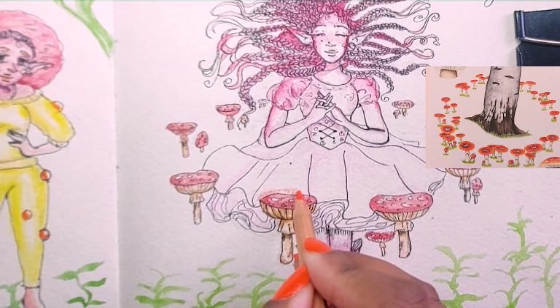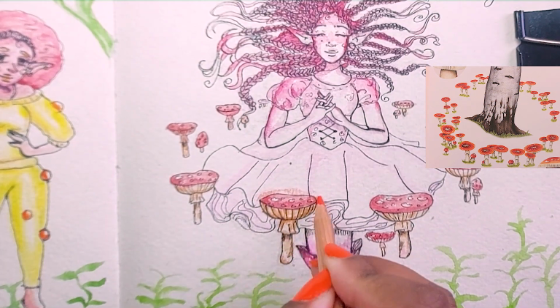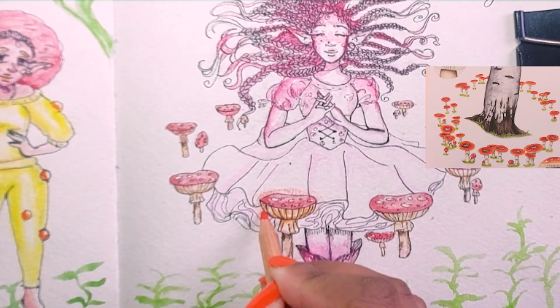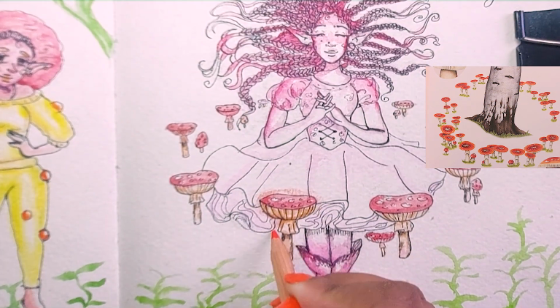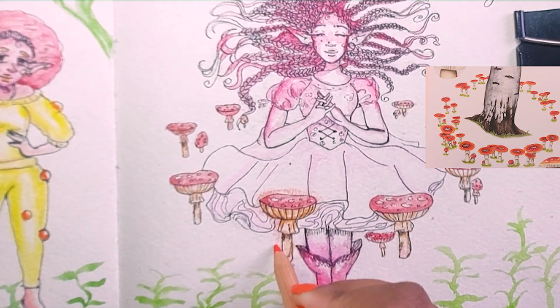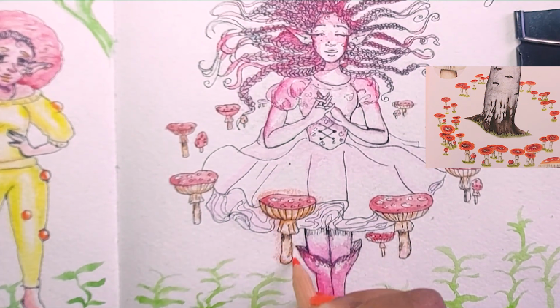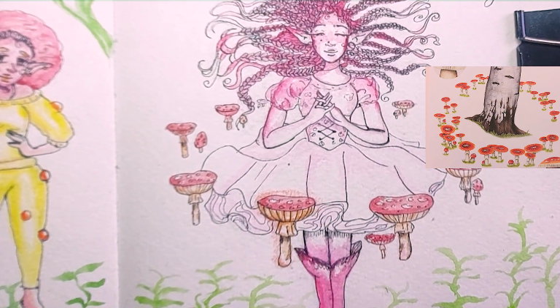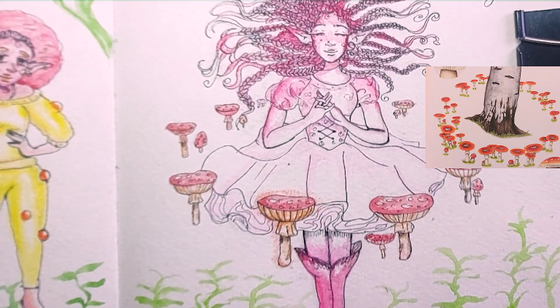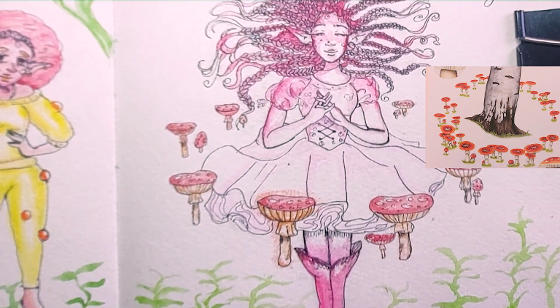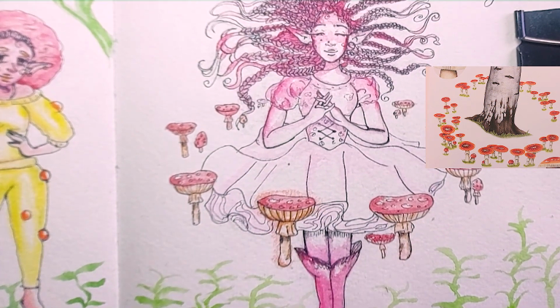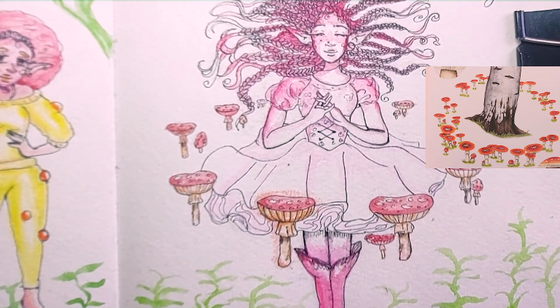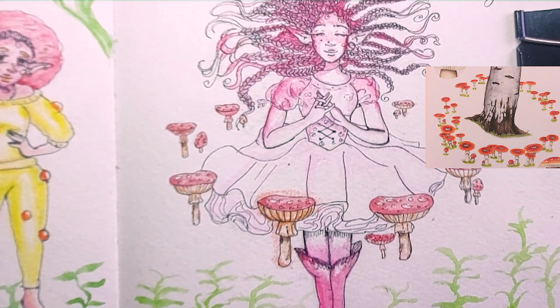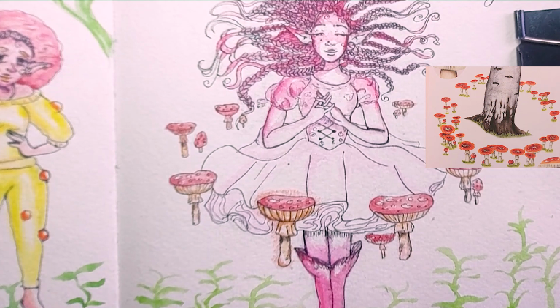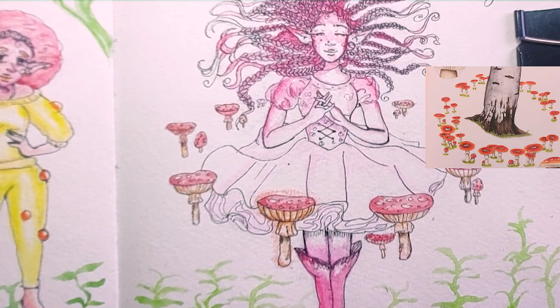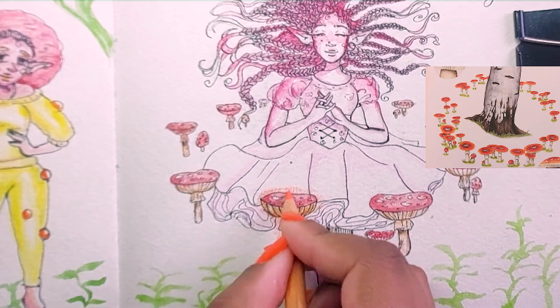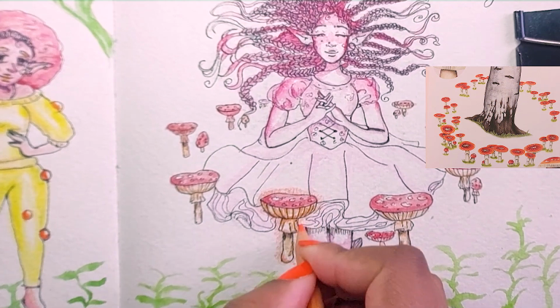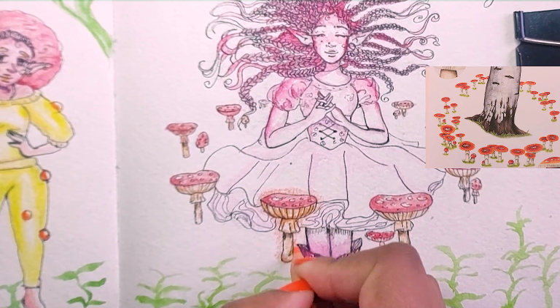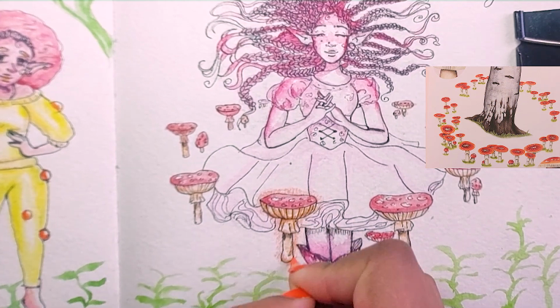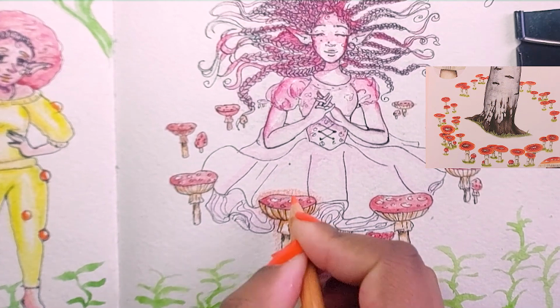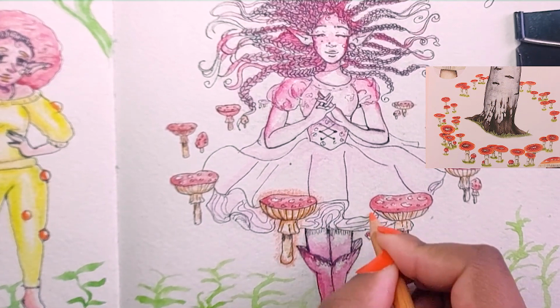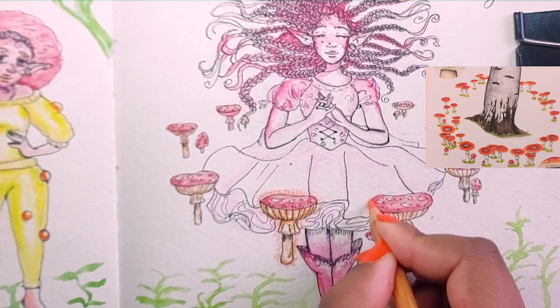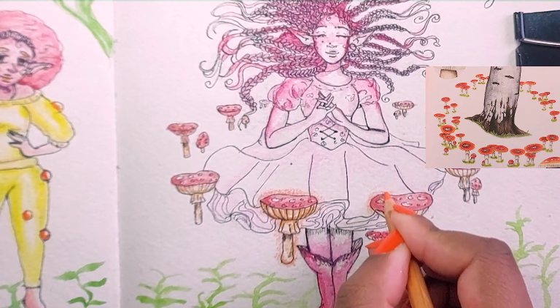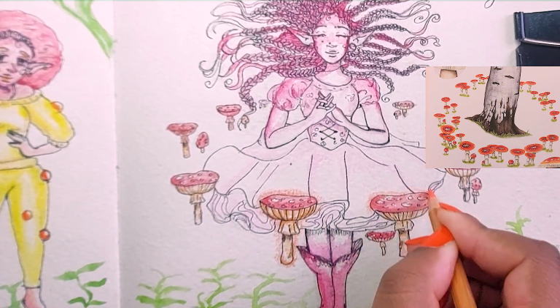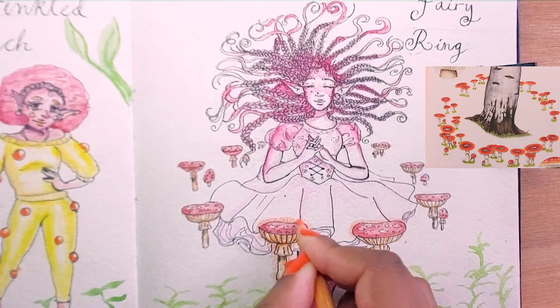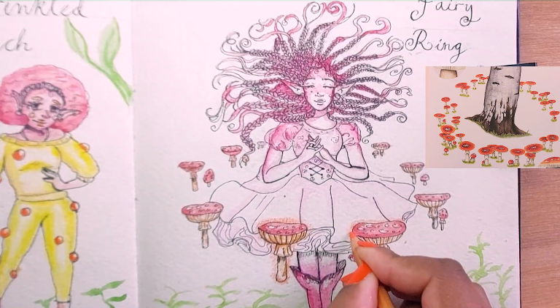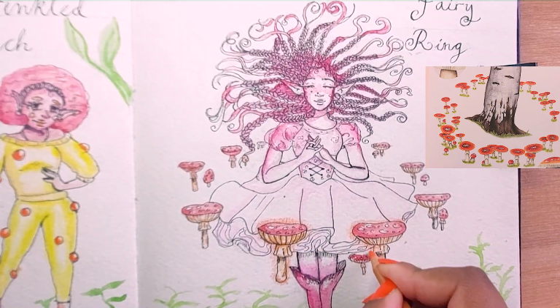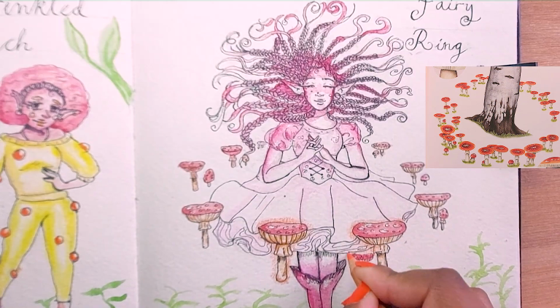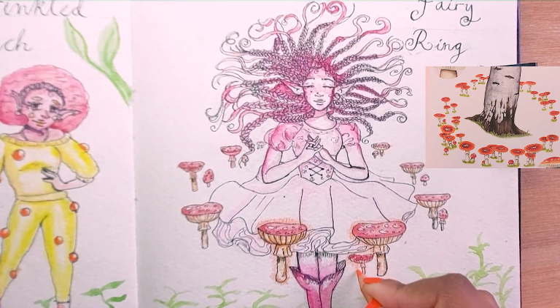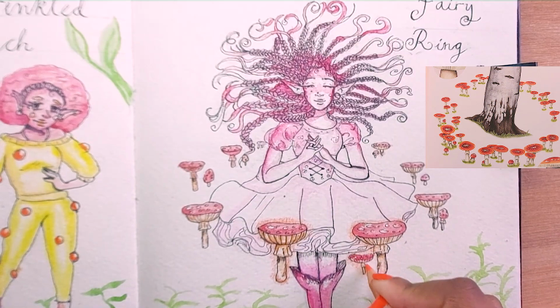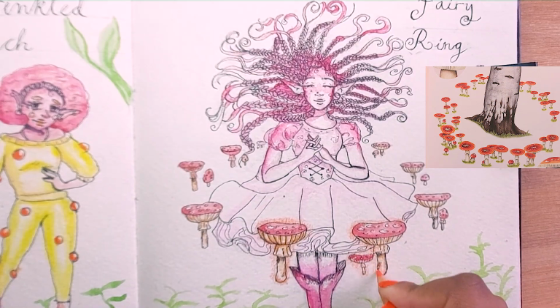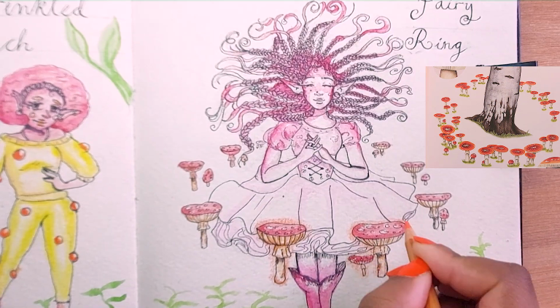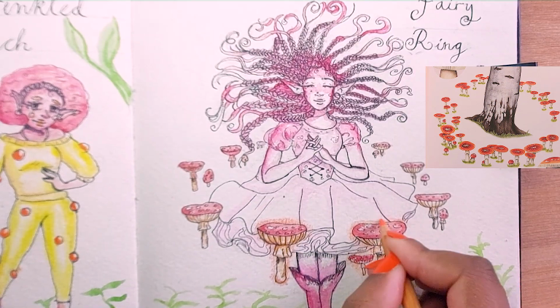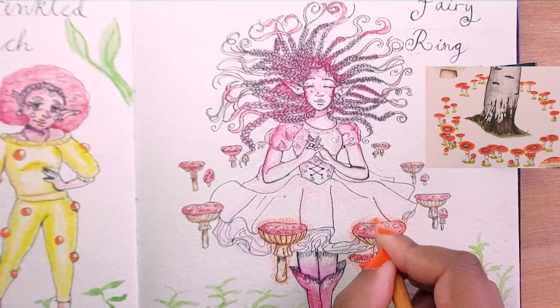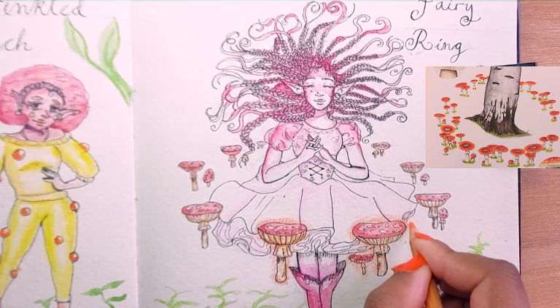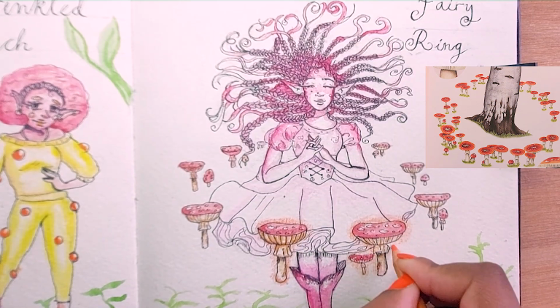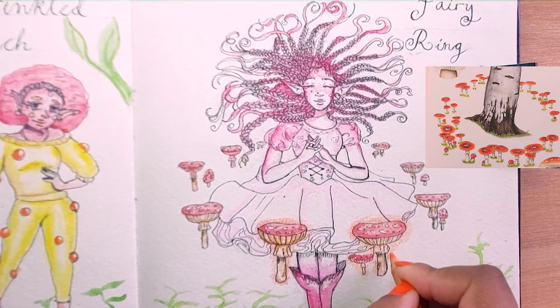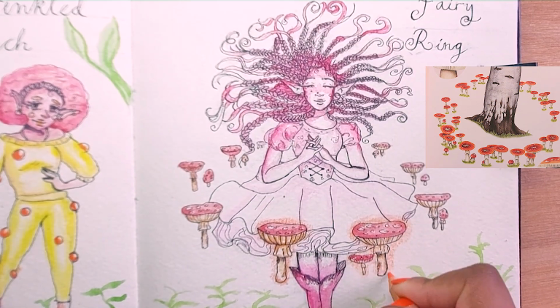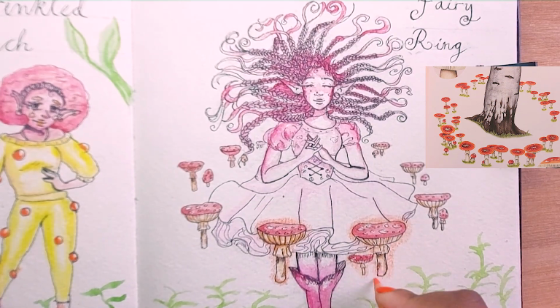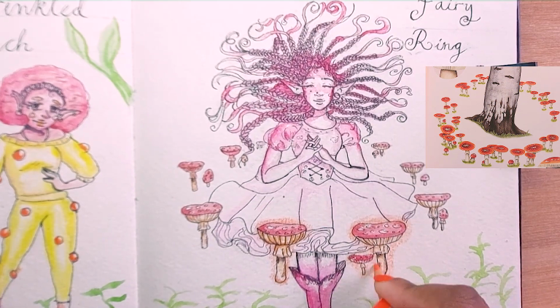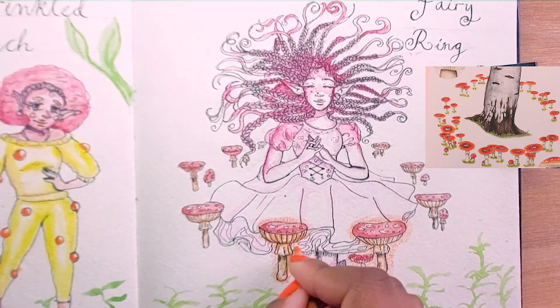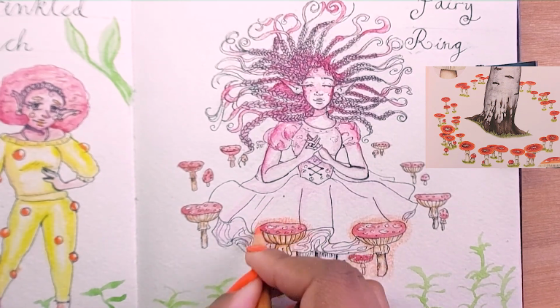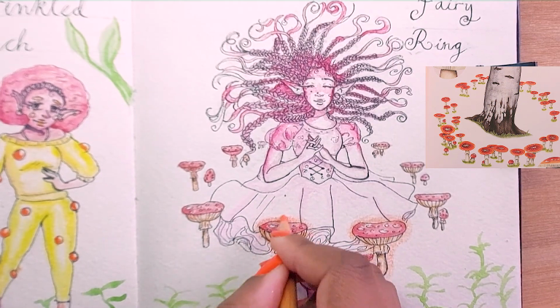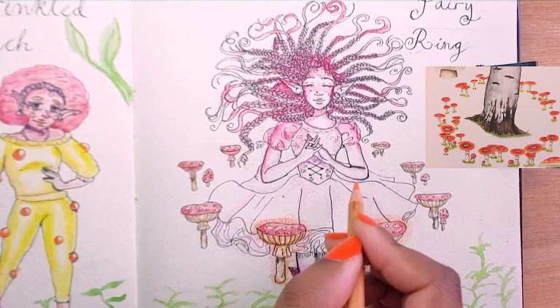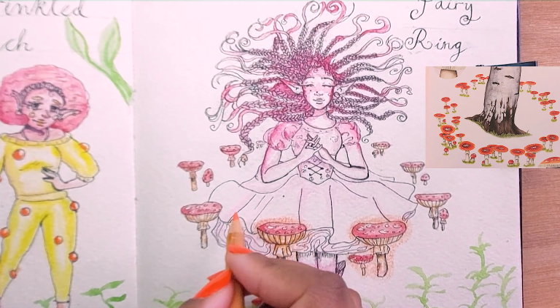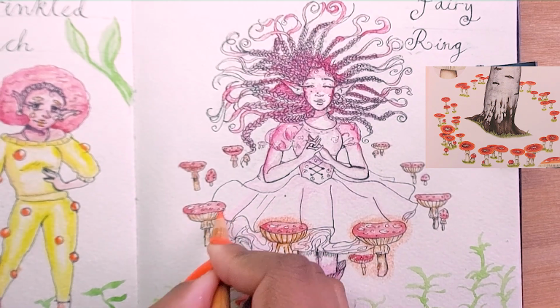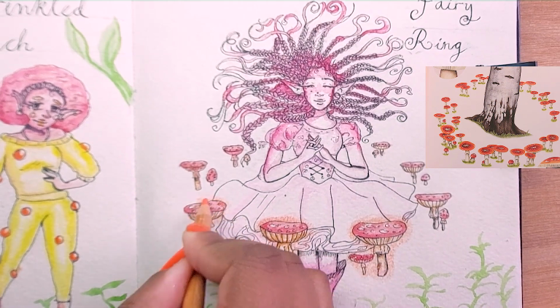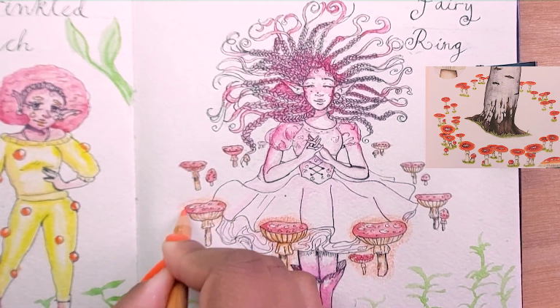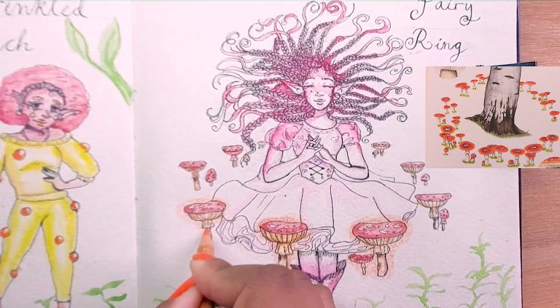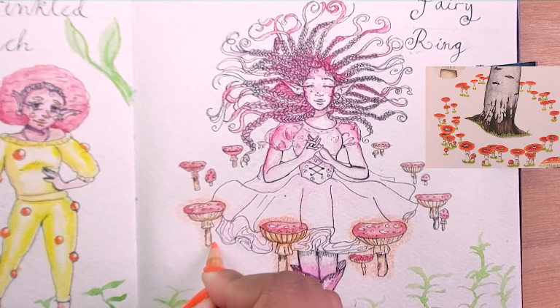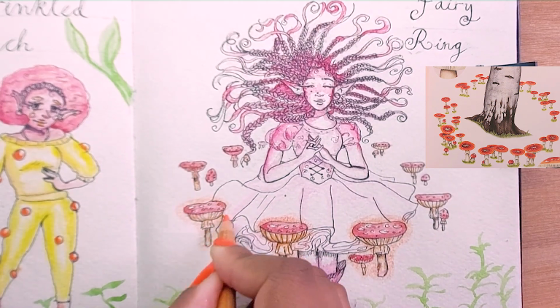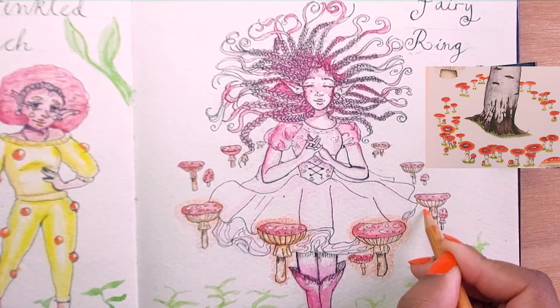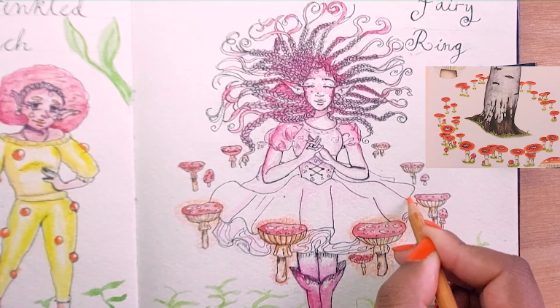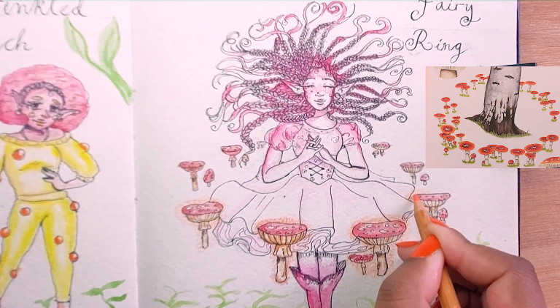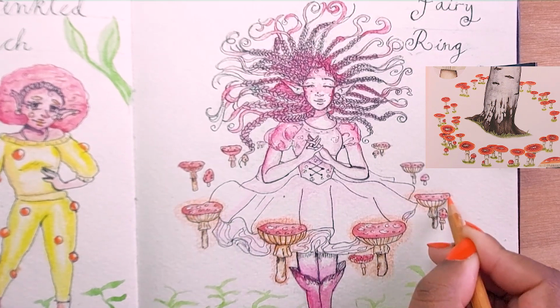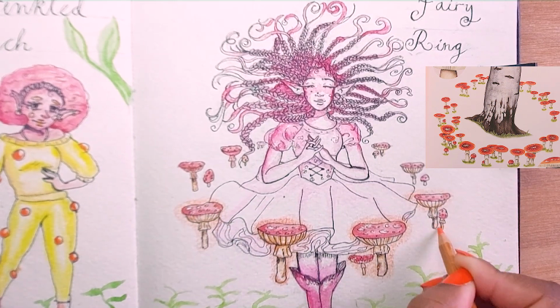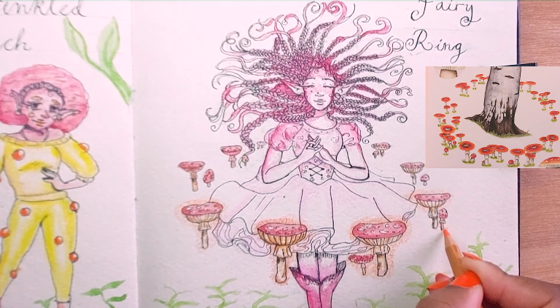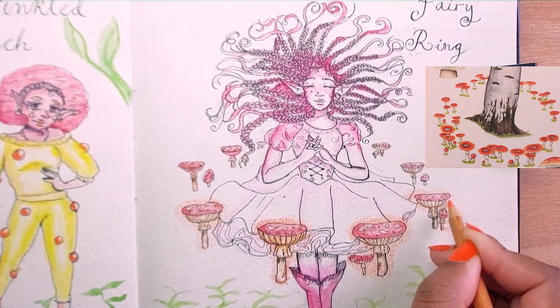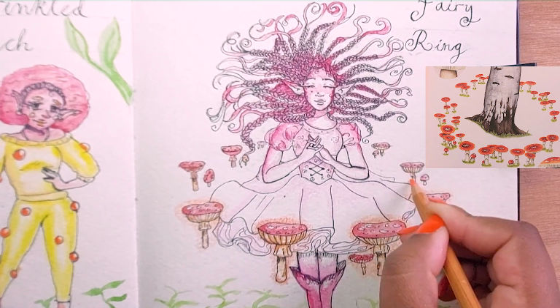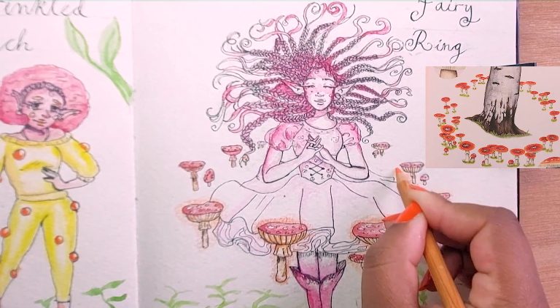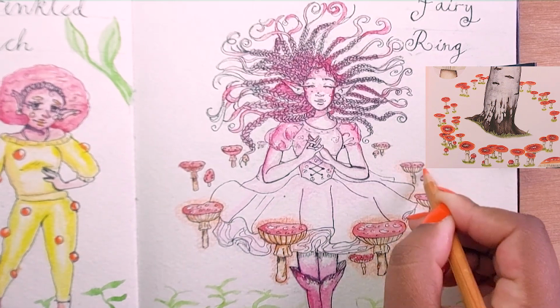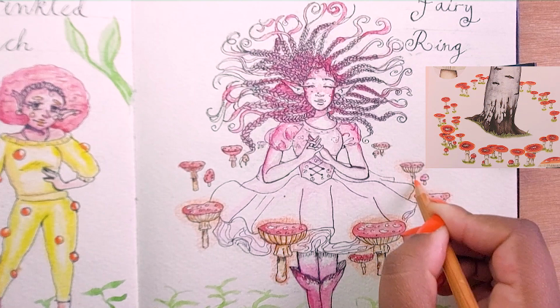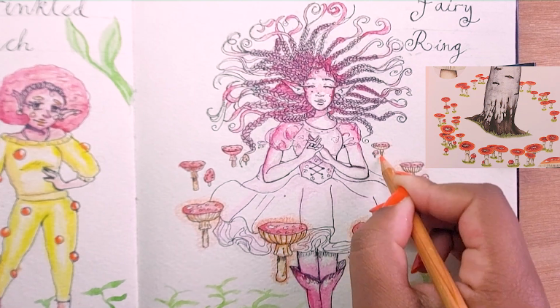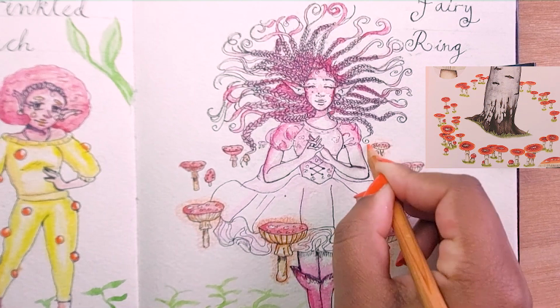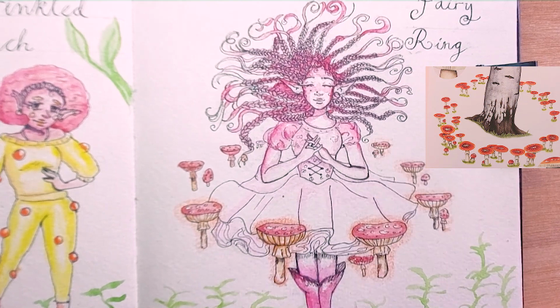For the glowing effects I used a coloured pencil just to shade around the mushrooms and also to bounce off parts of her body.